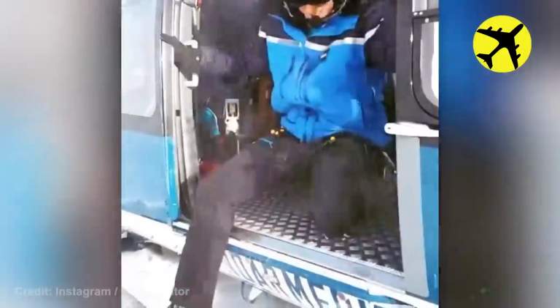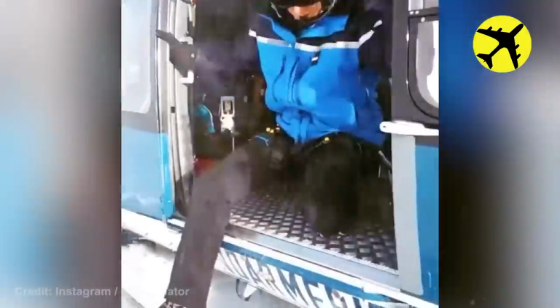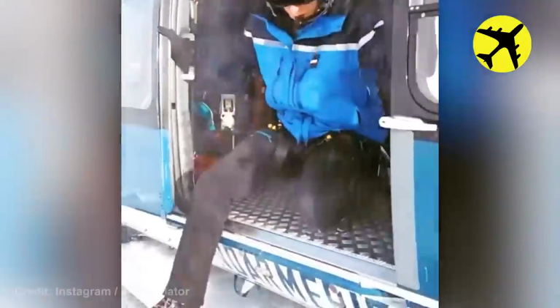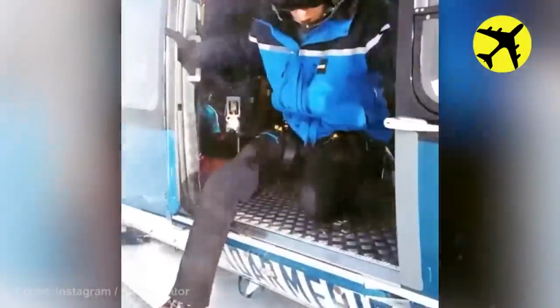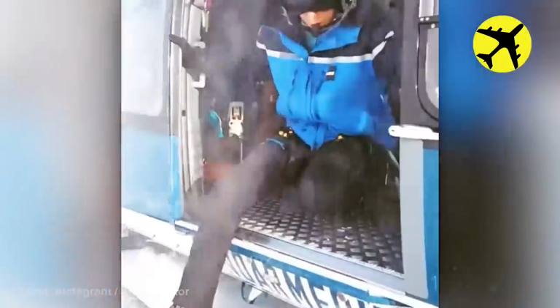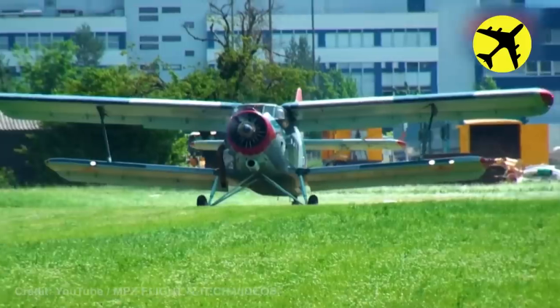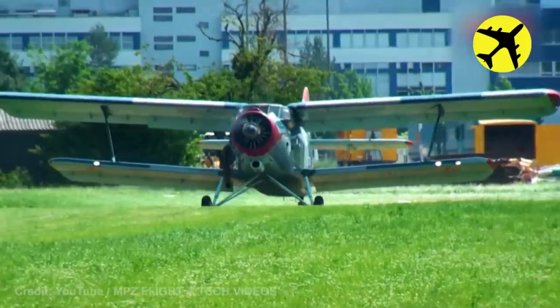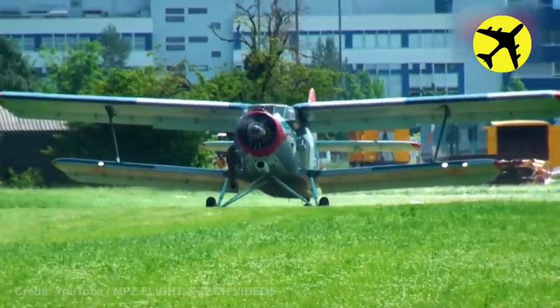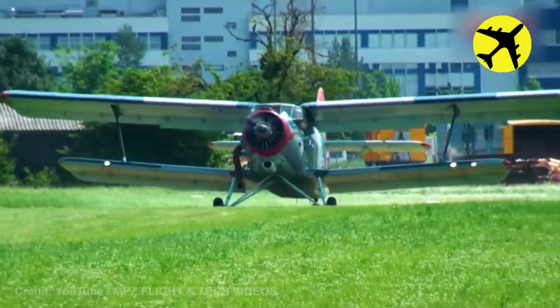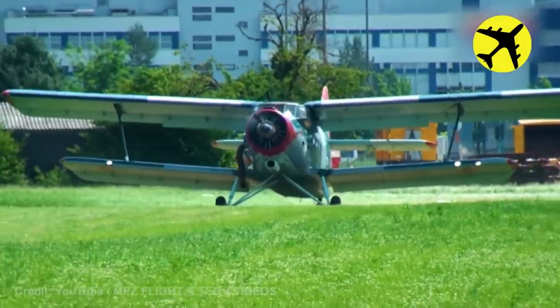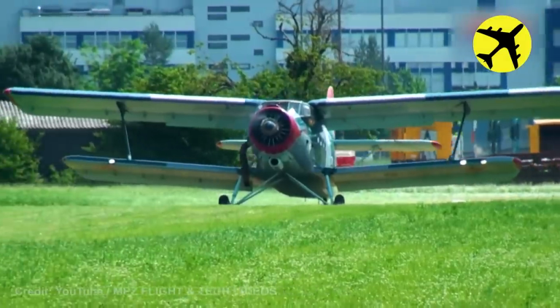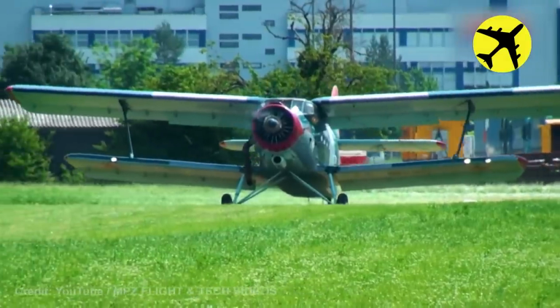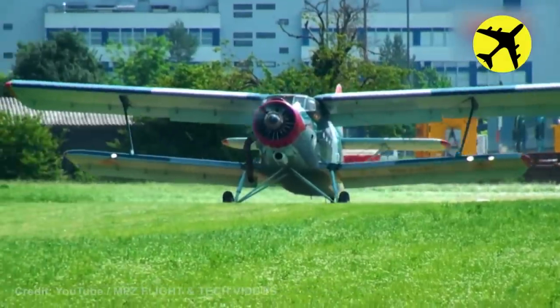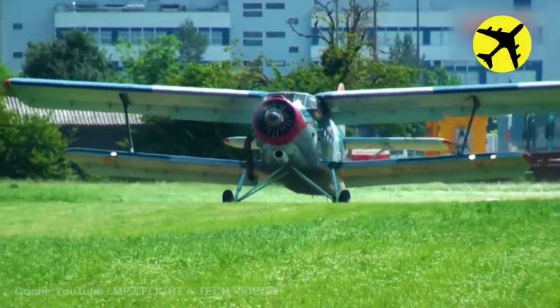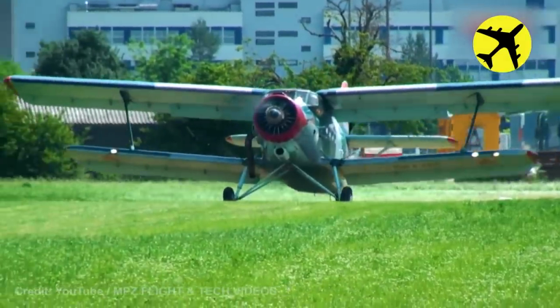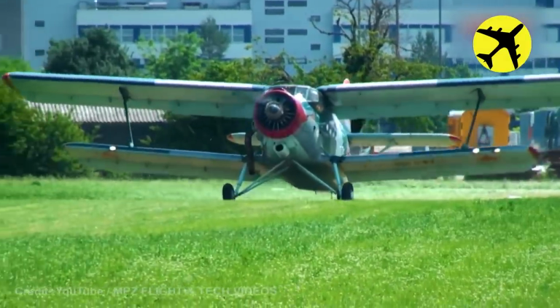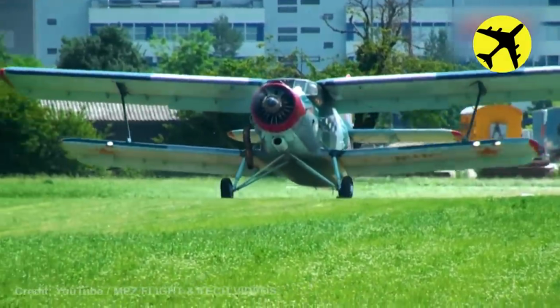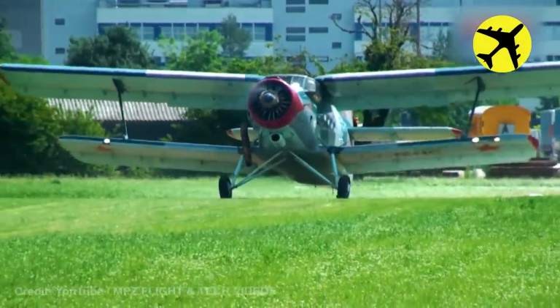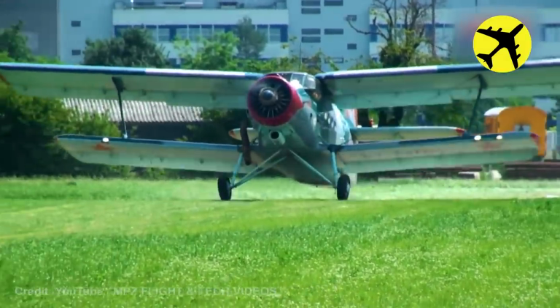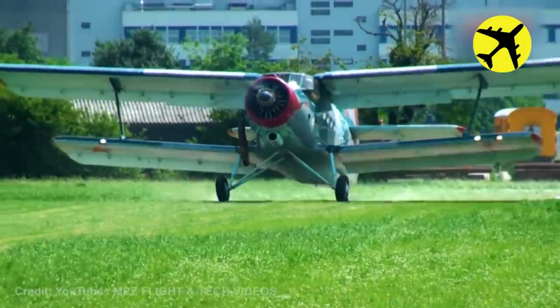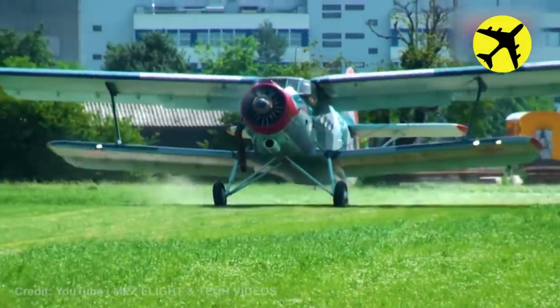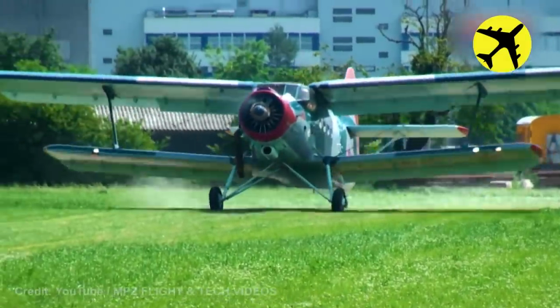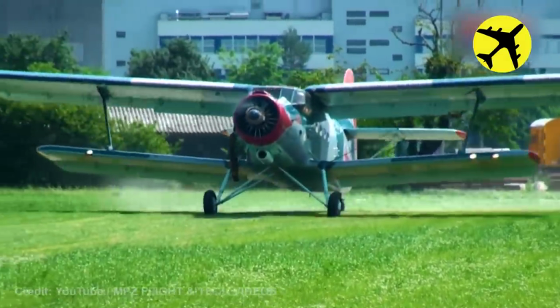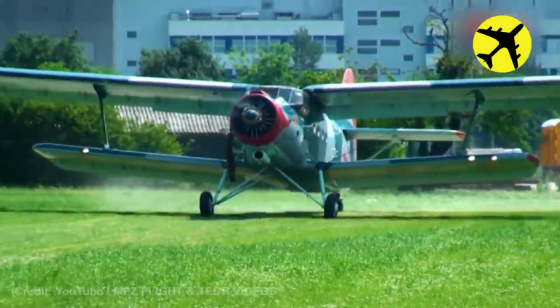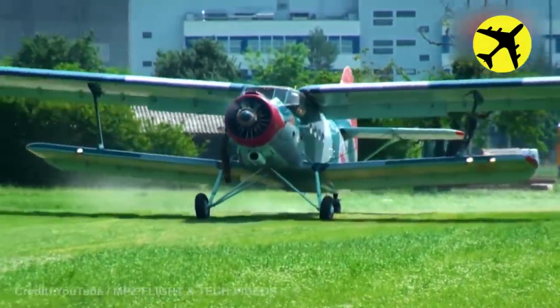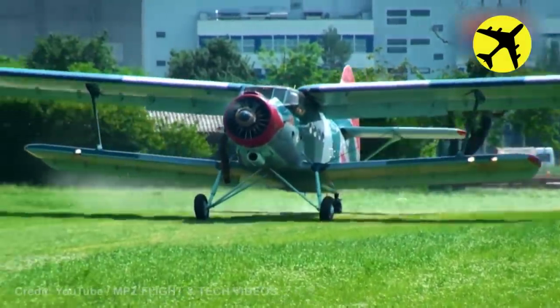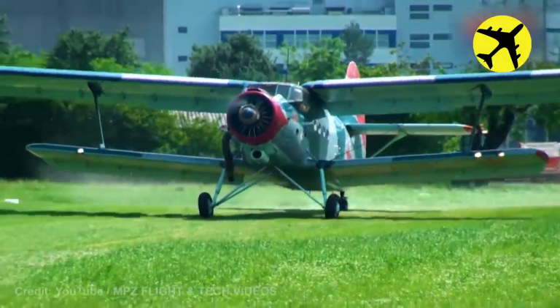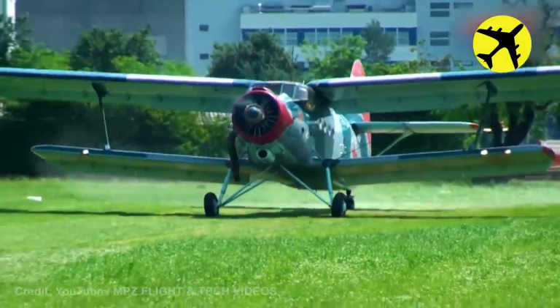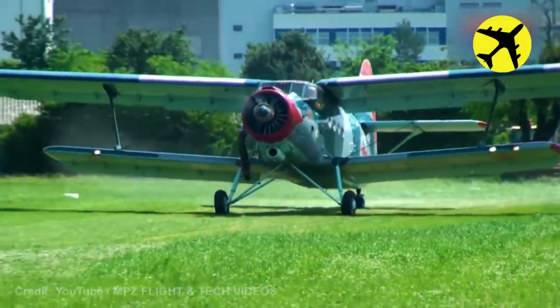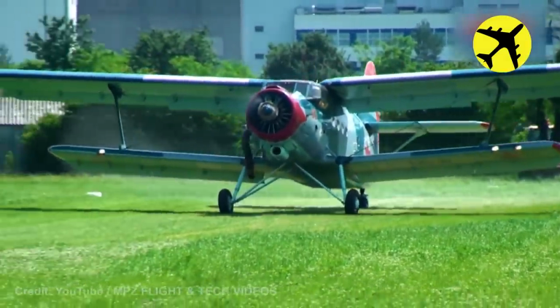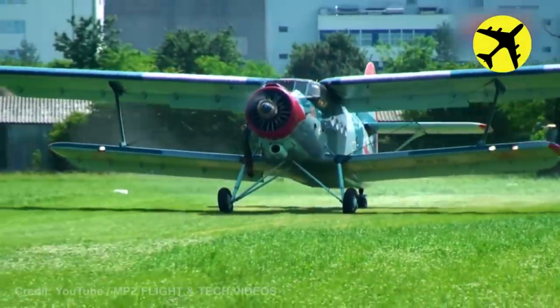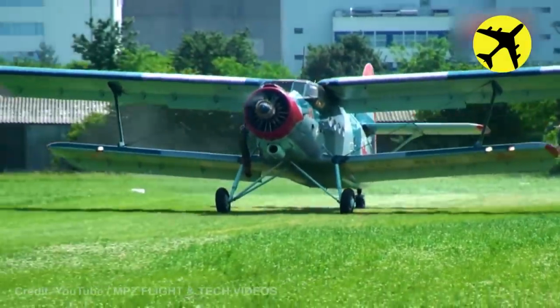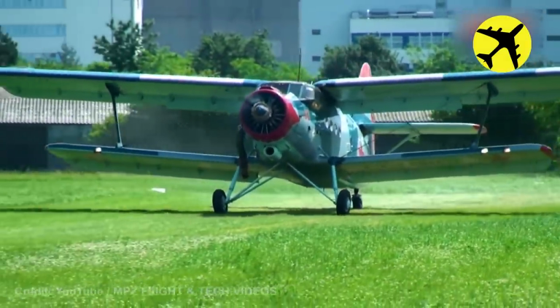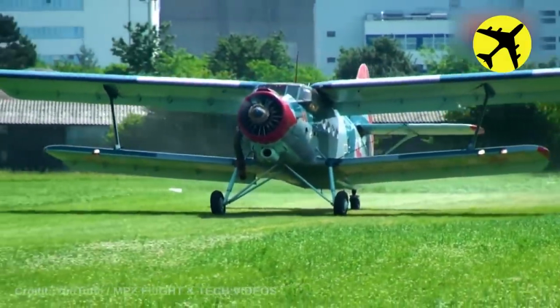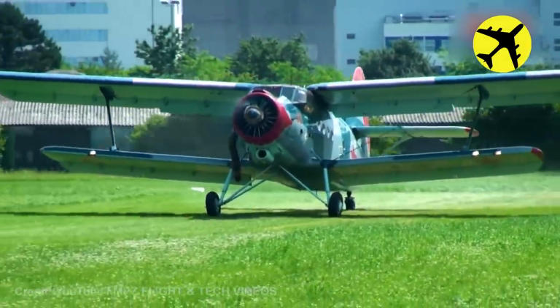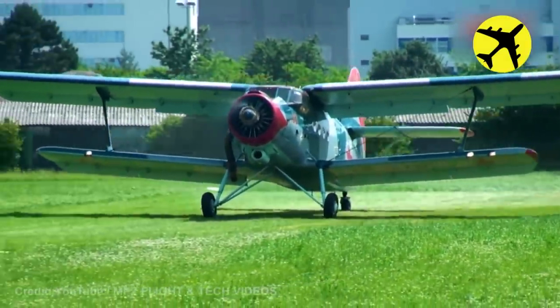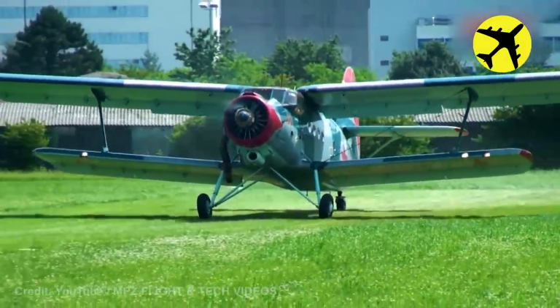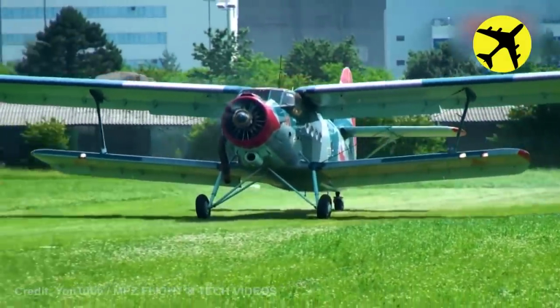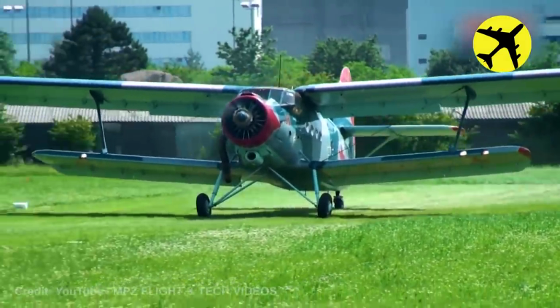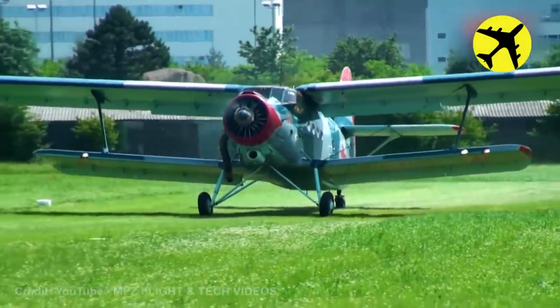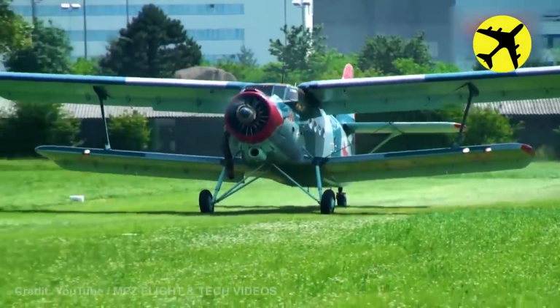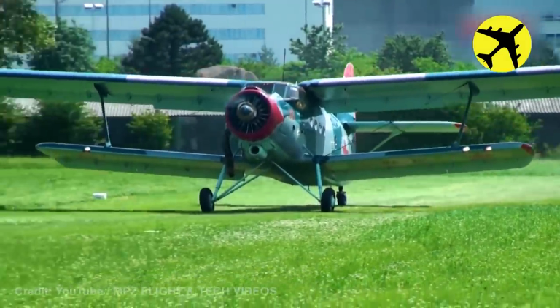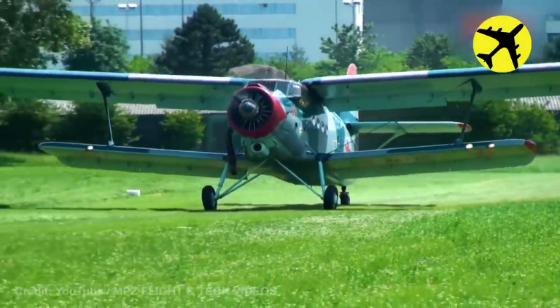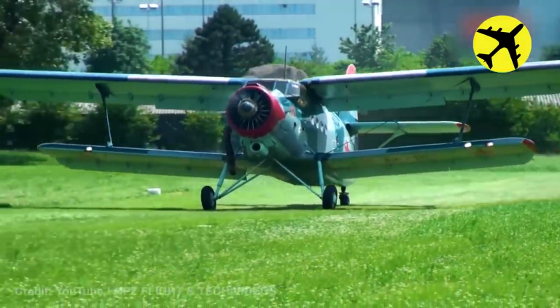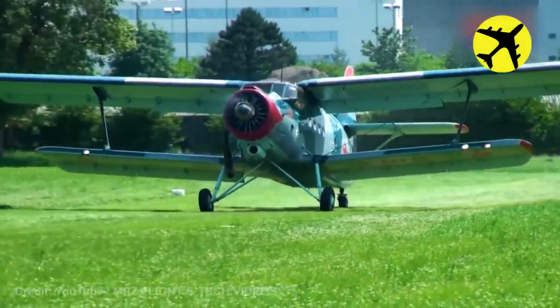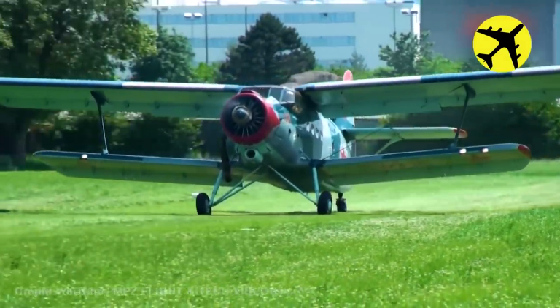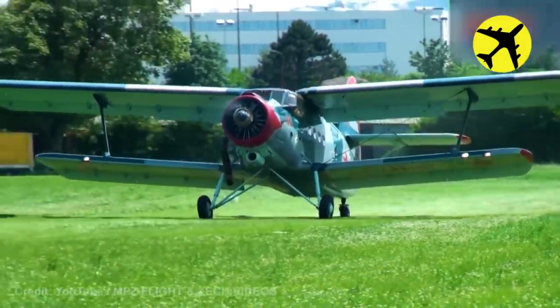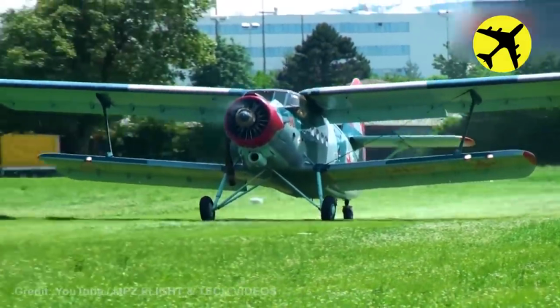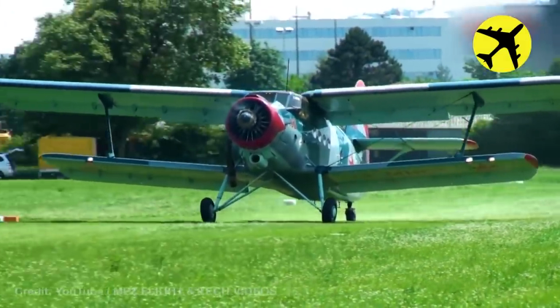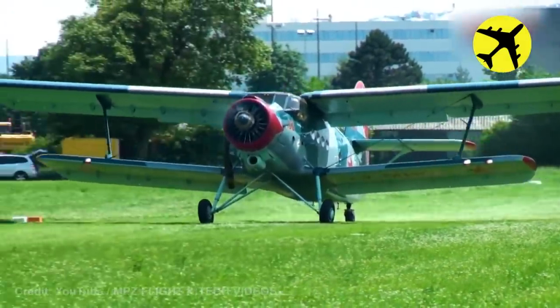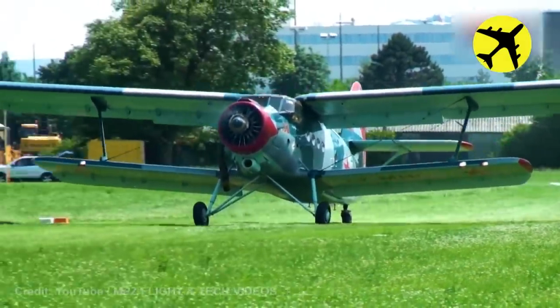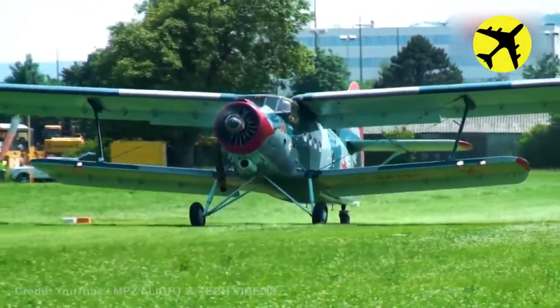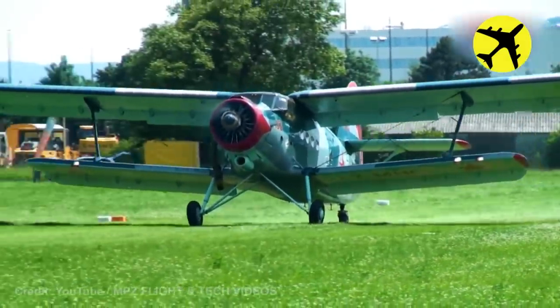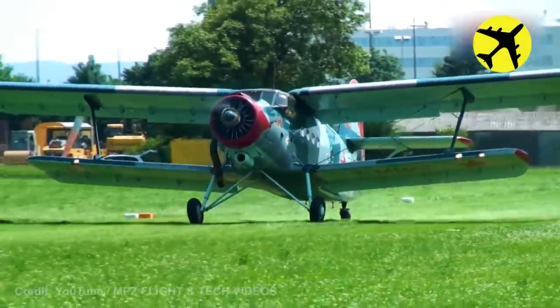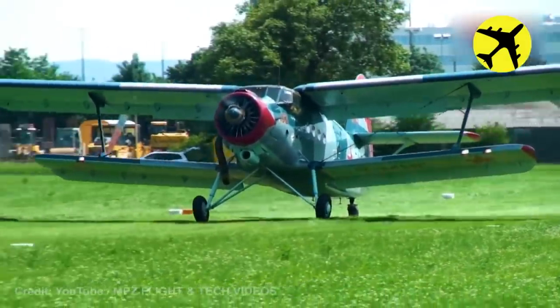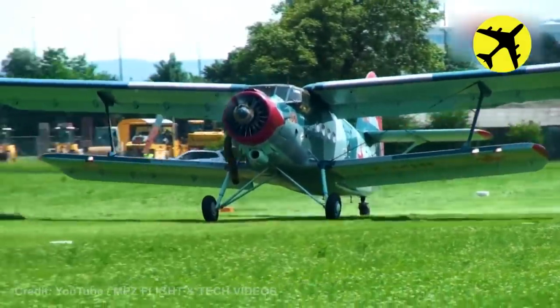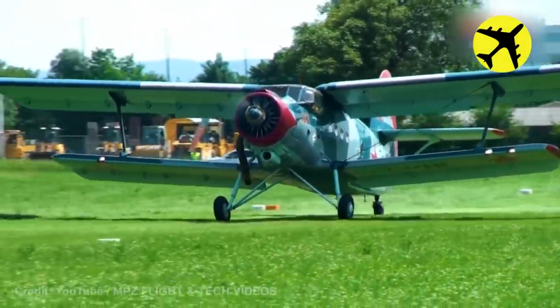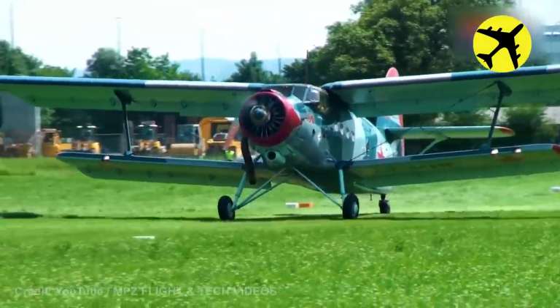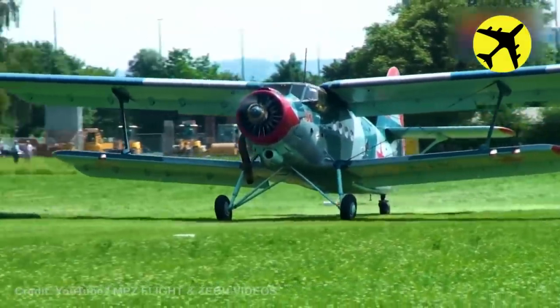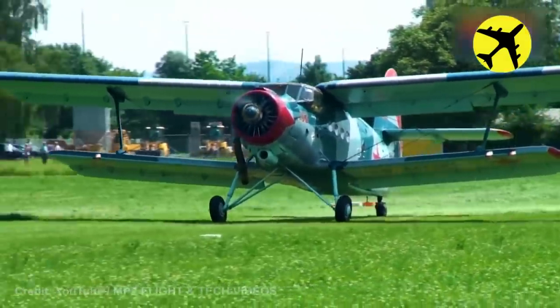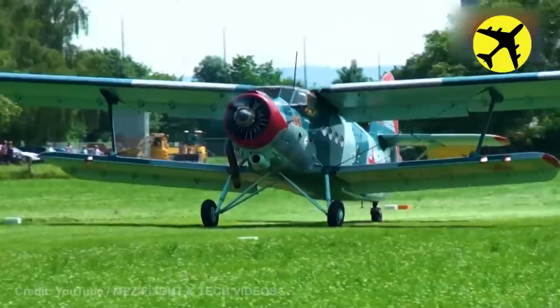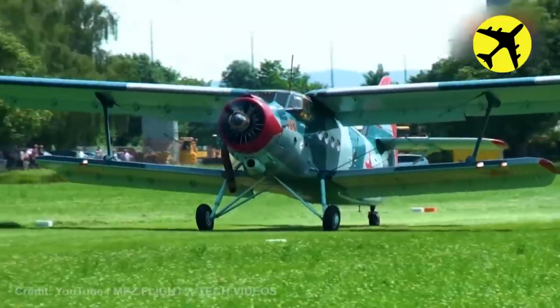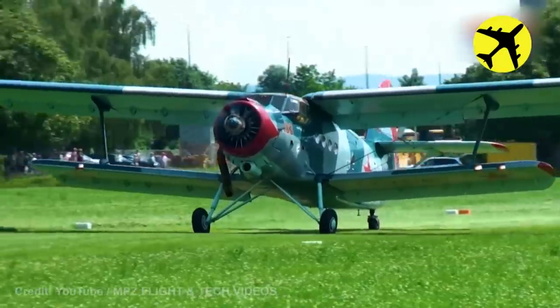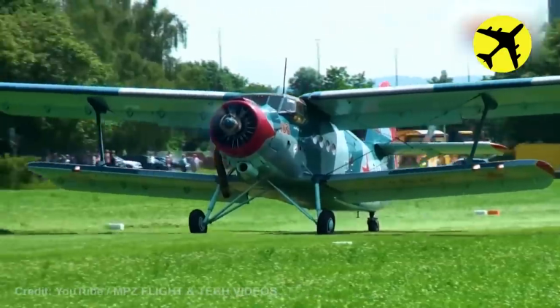The Antonov AN-2 biplane in this video took off from the runway dangerously close to the grass airstrip.